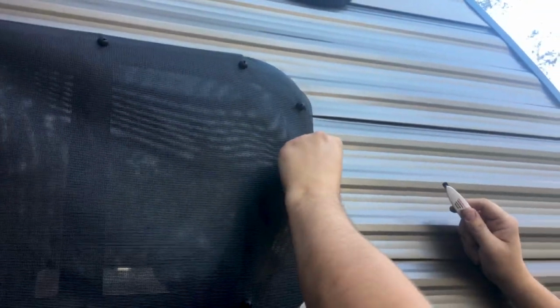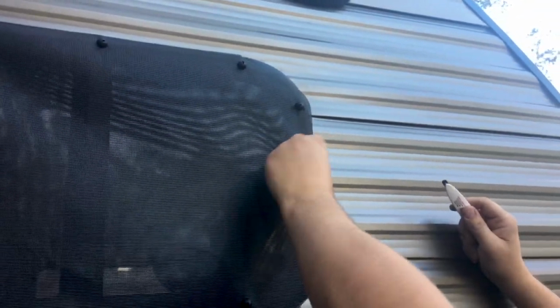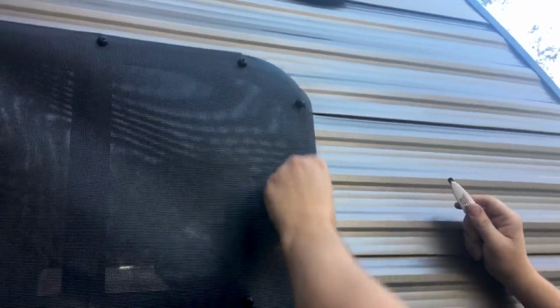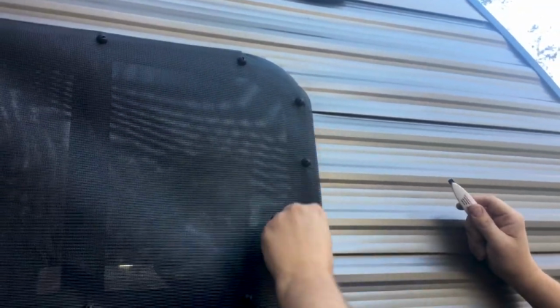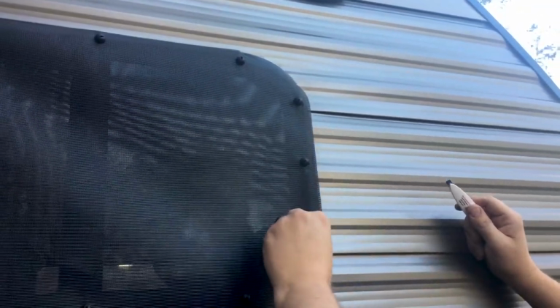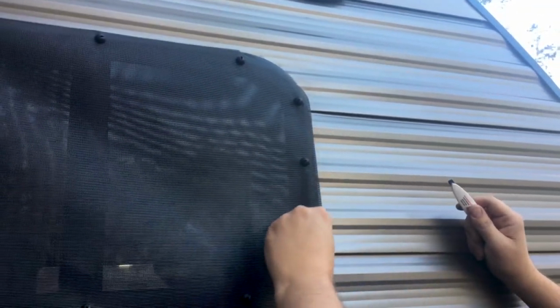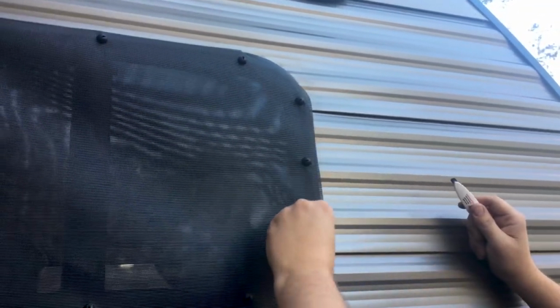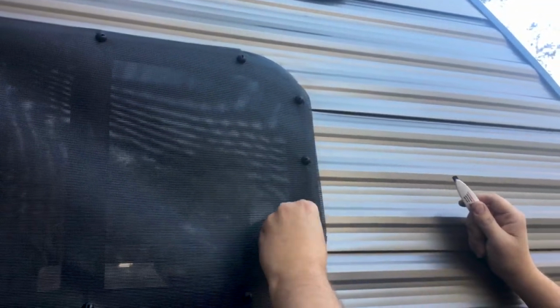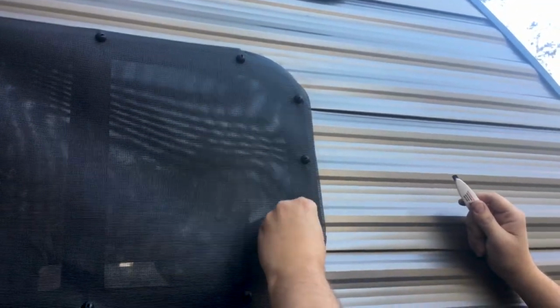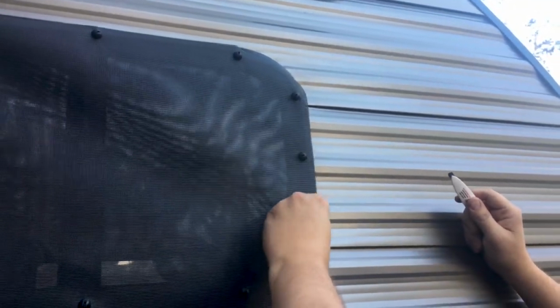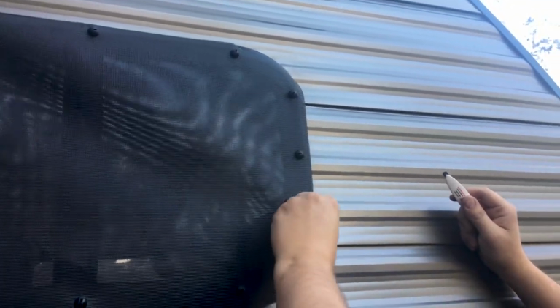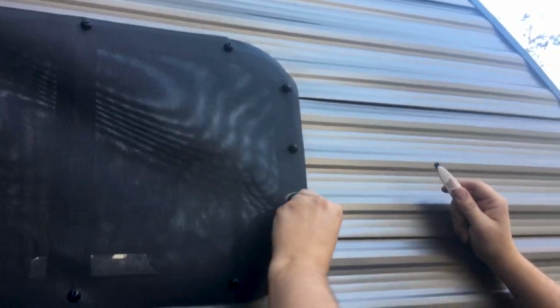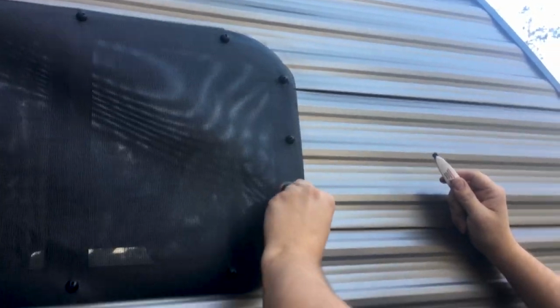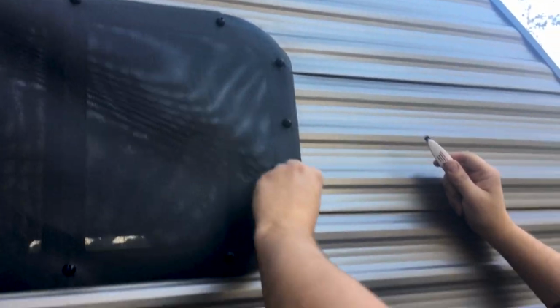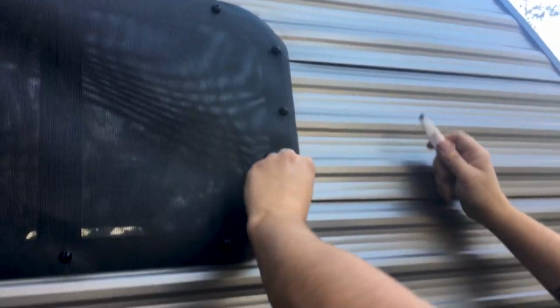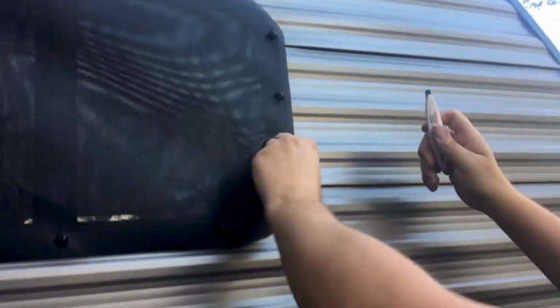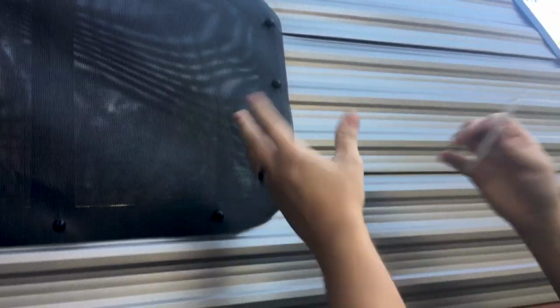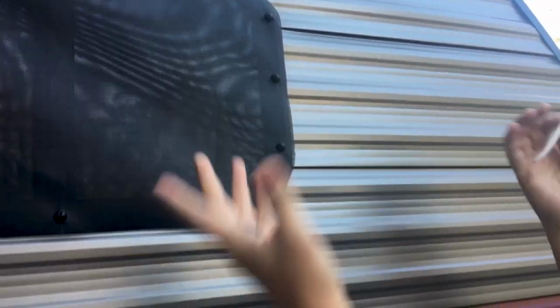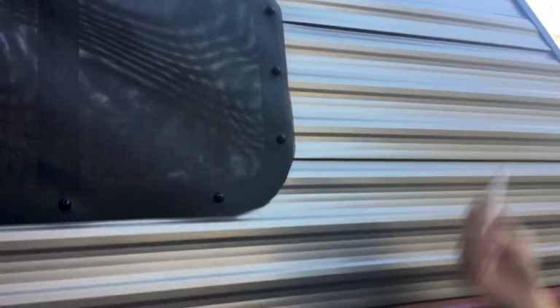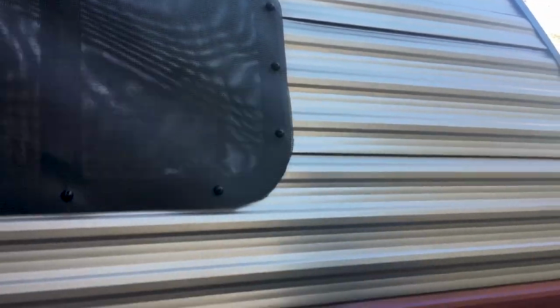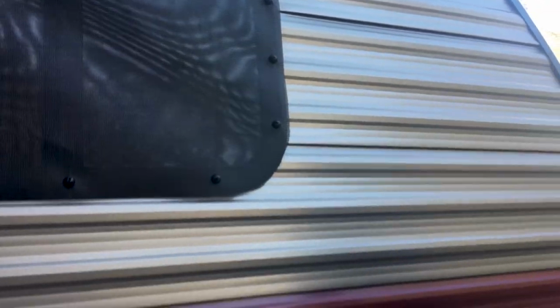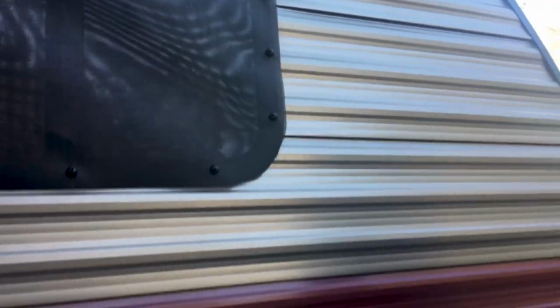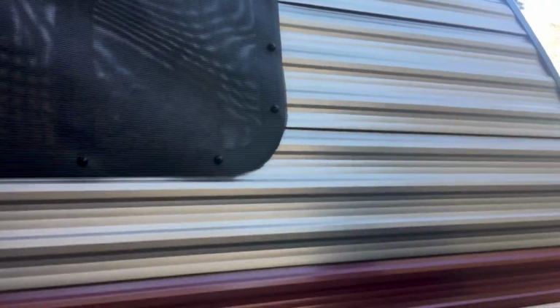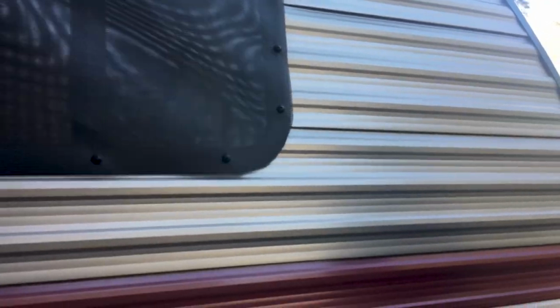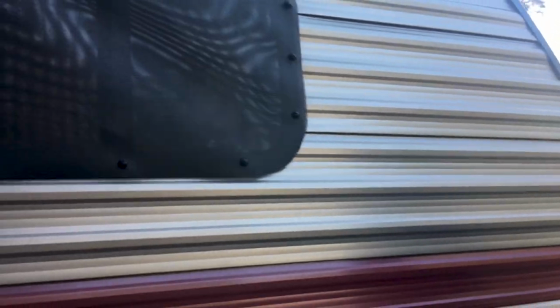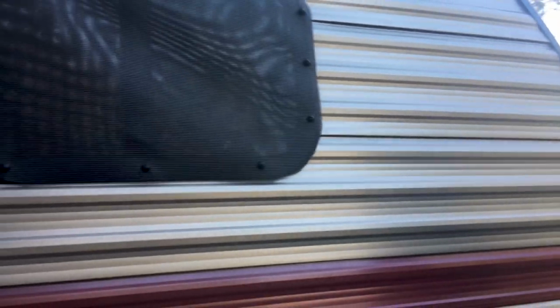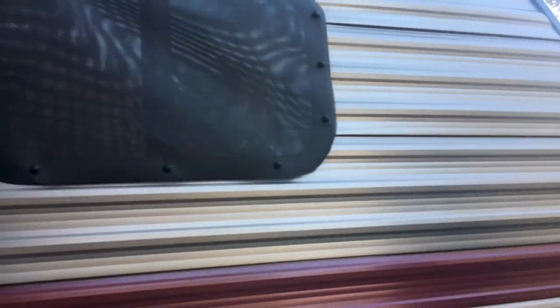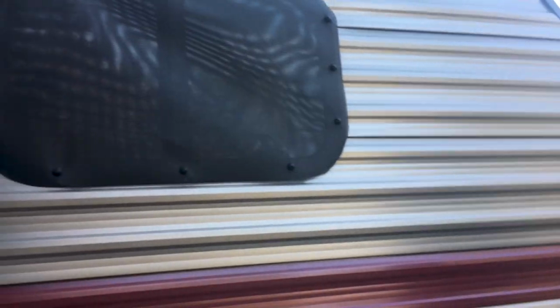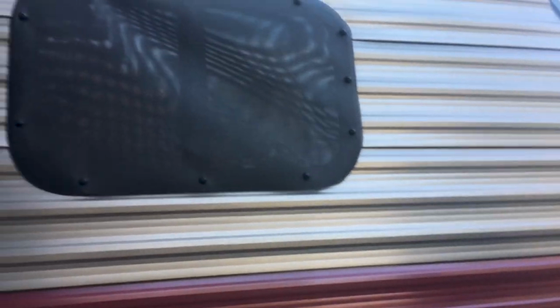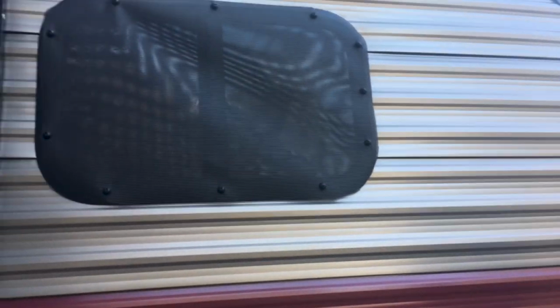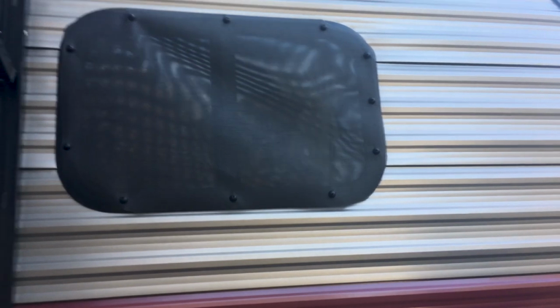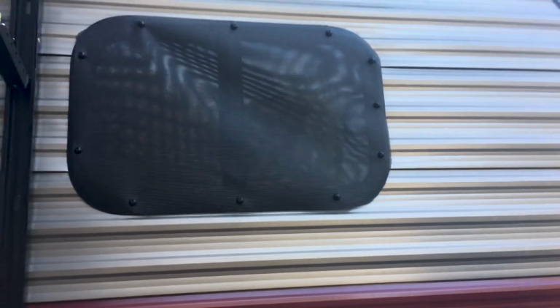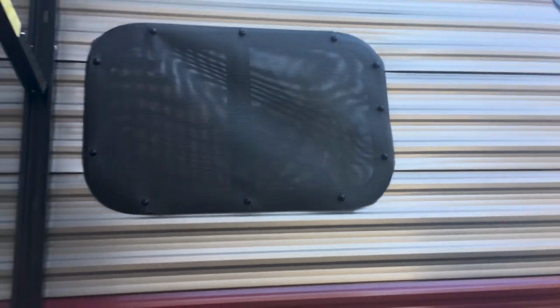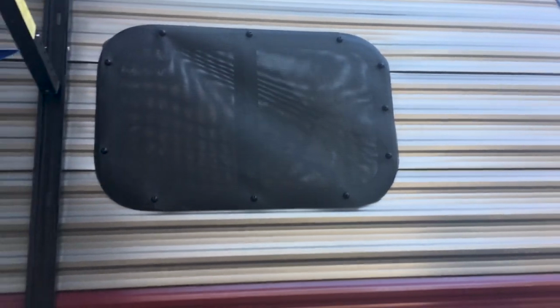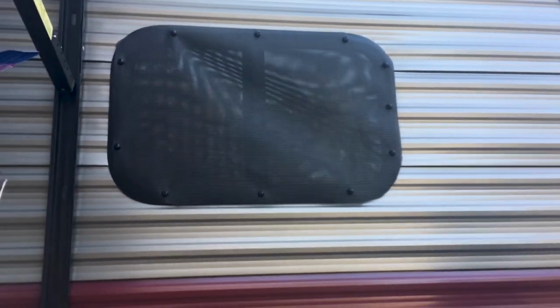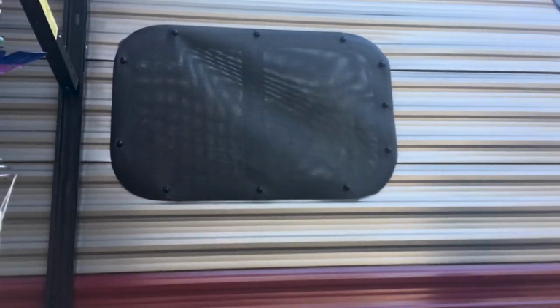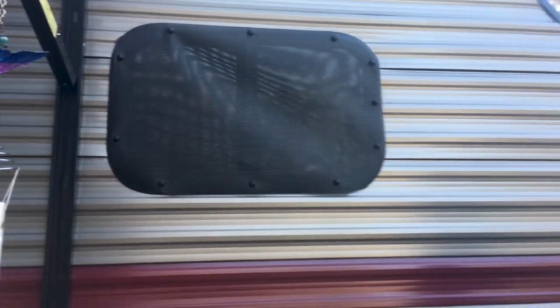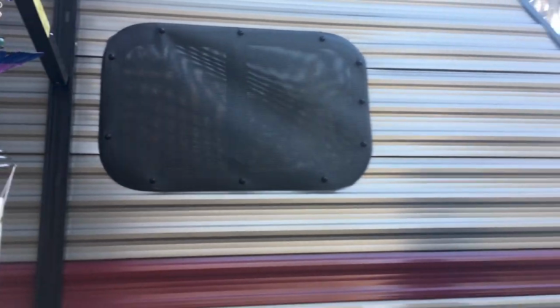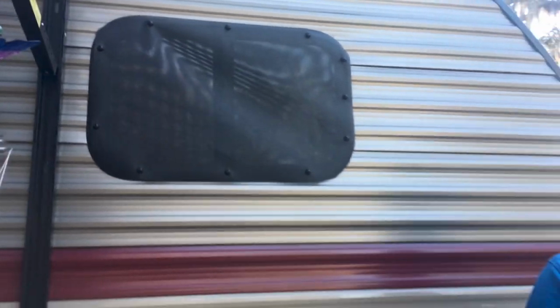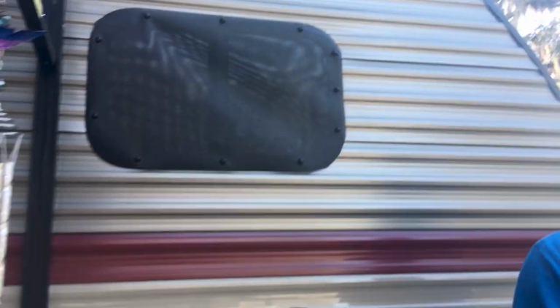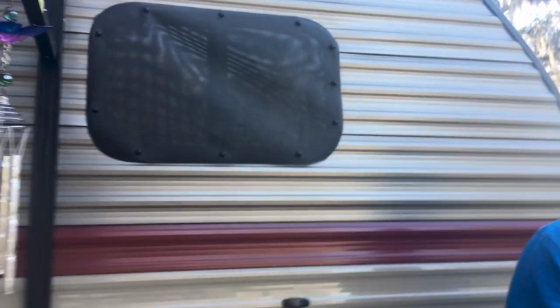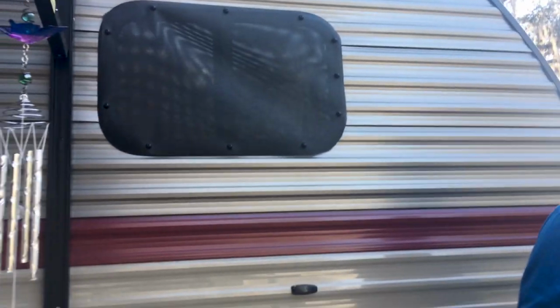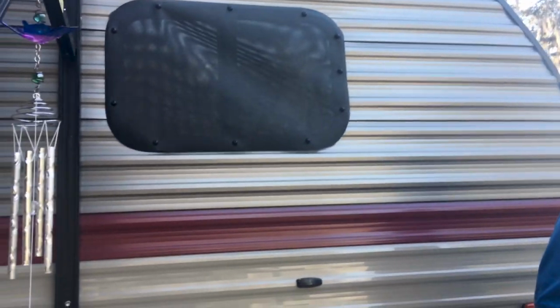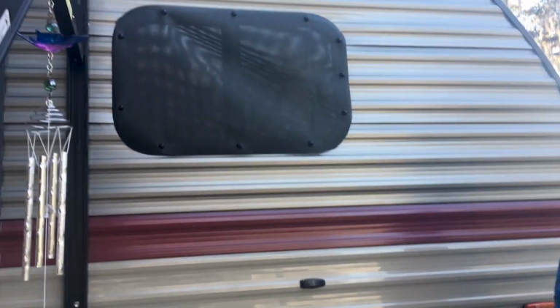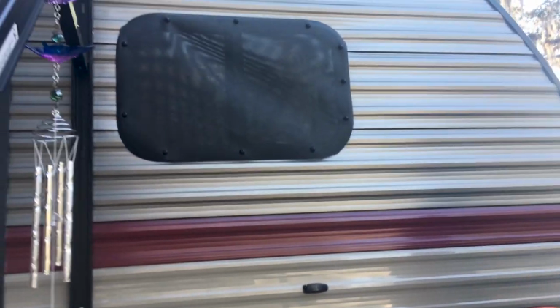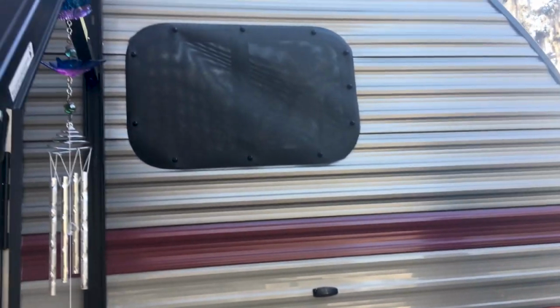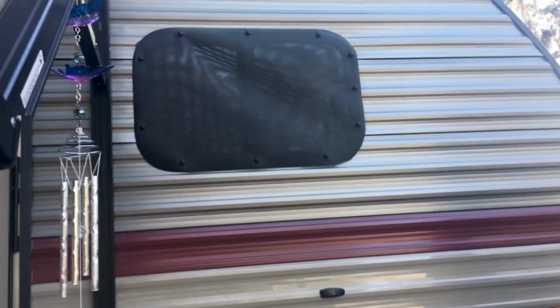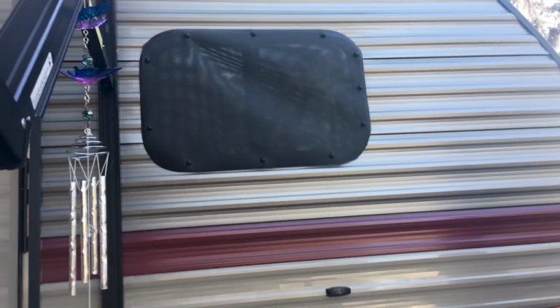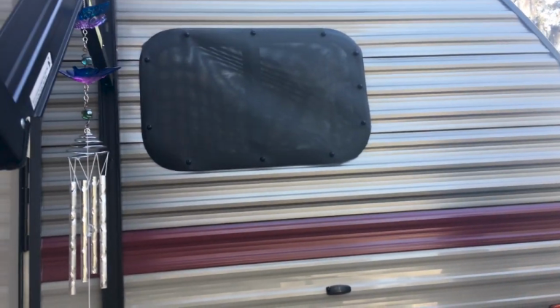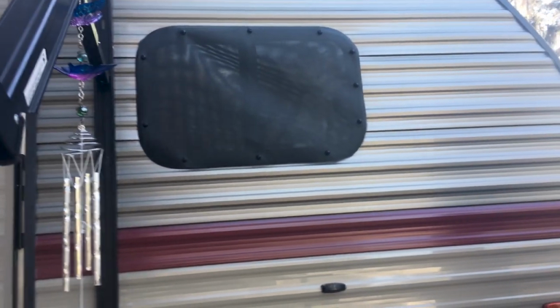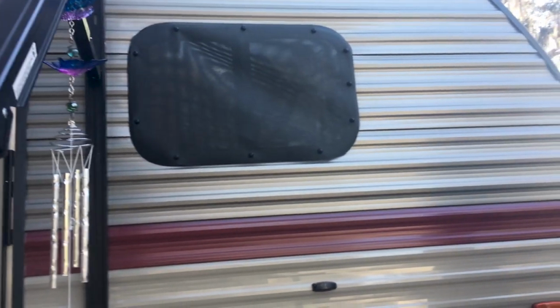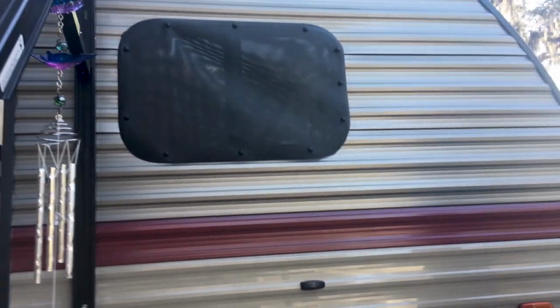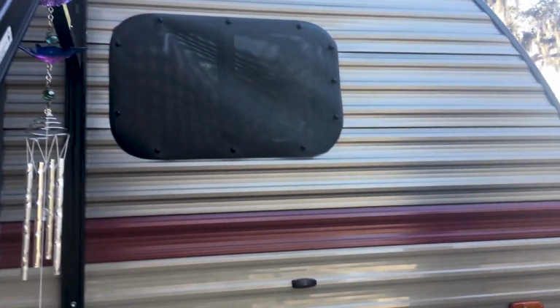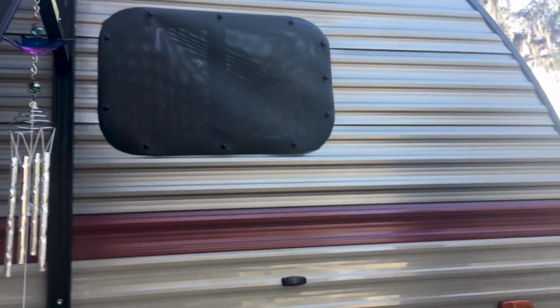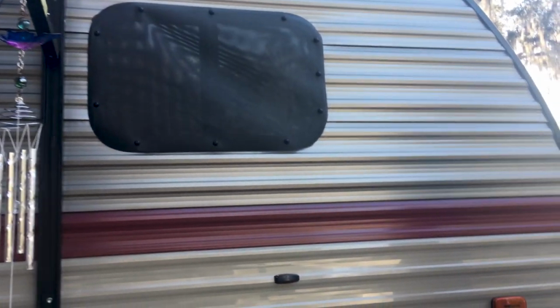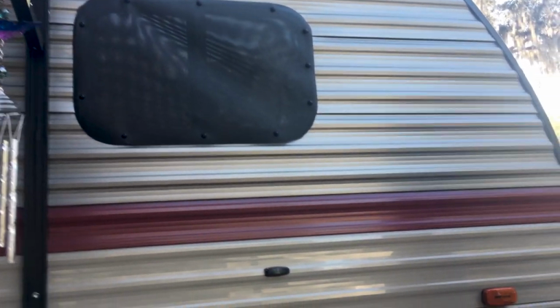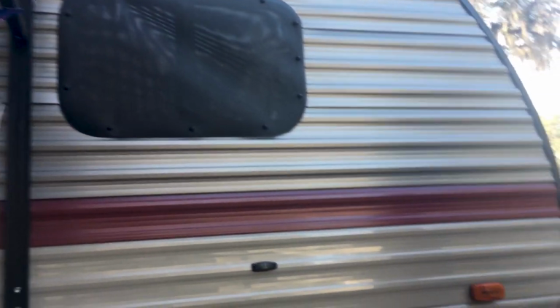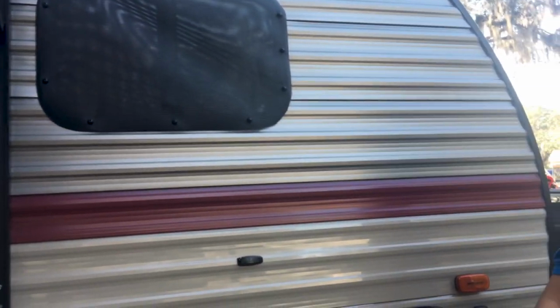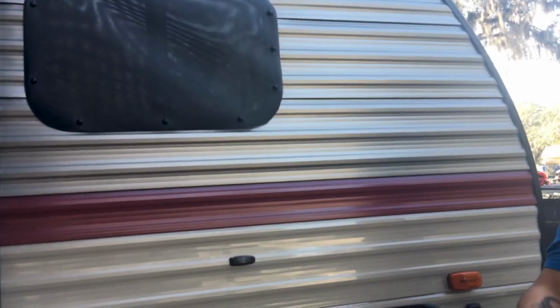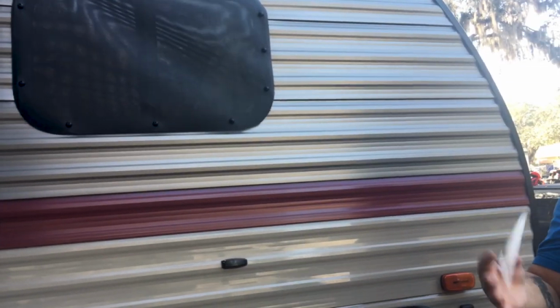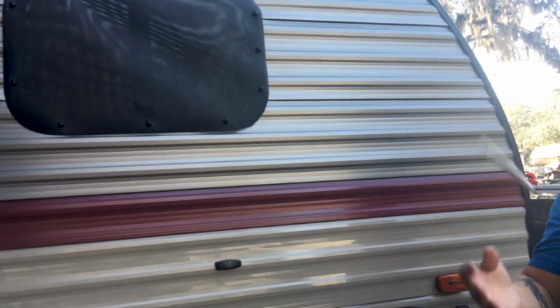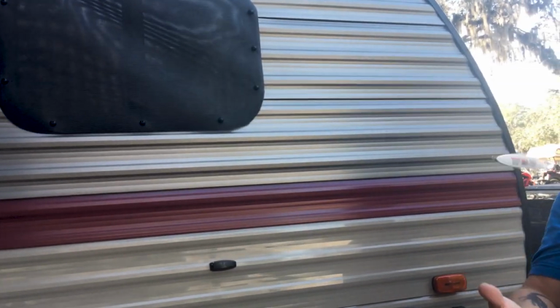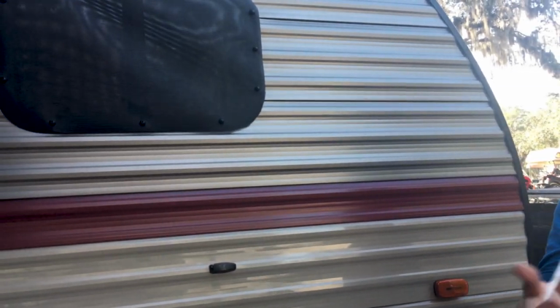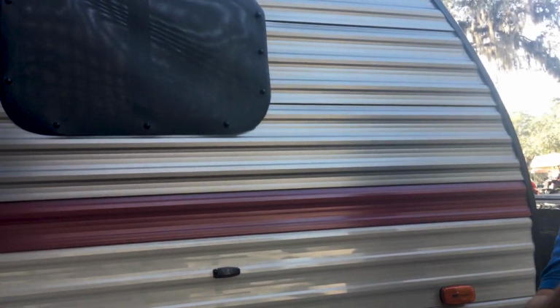It's super easy. And then to put it back on, you just pop it back. Obviously it's easy to take on and off.